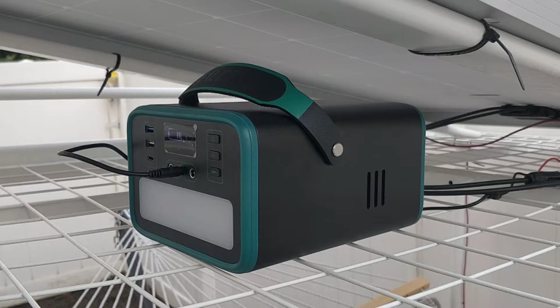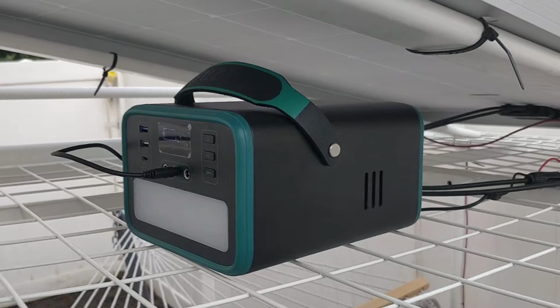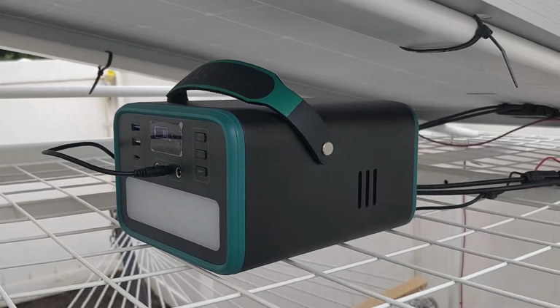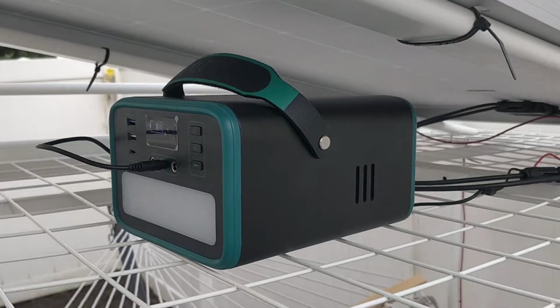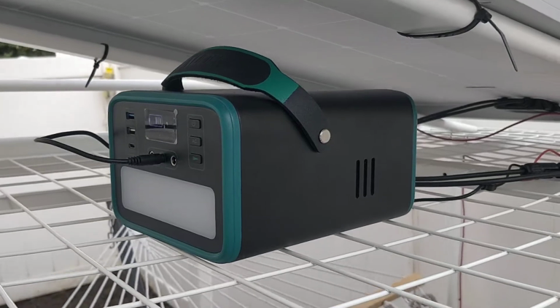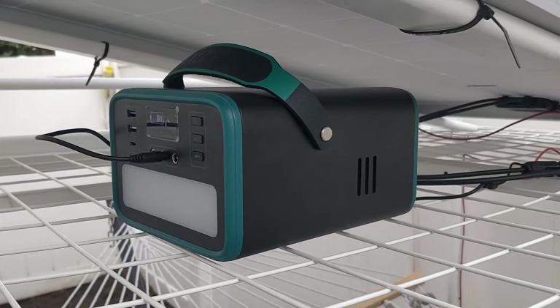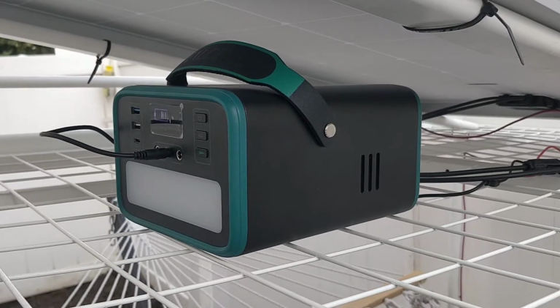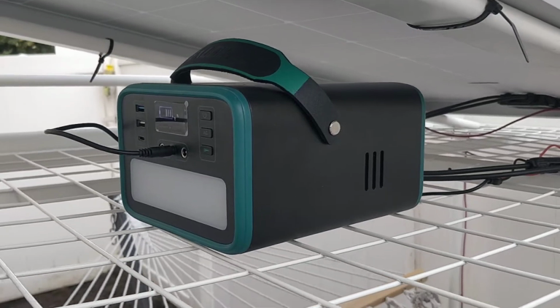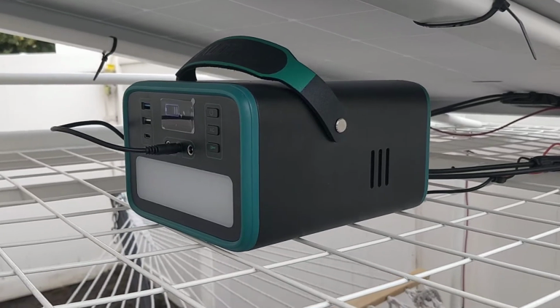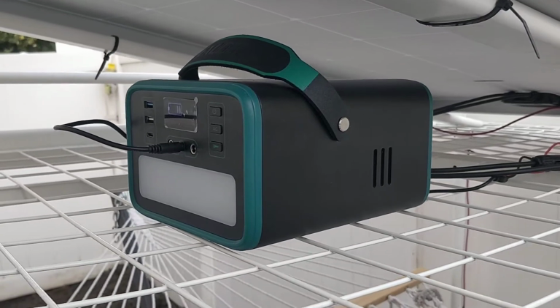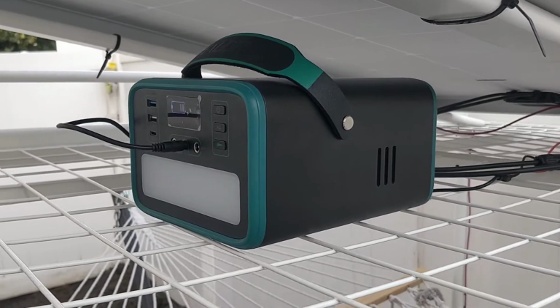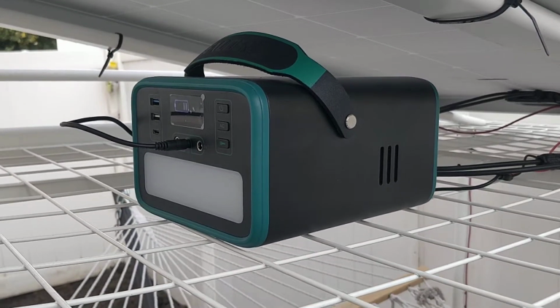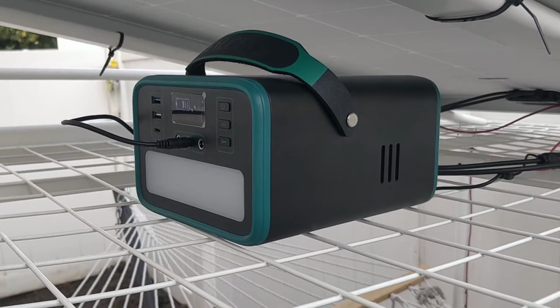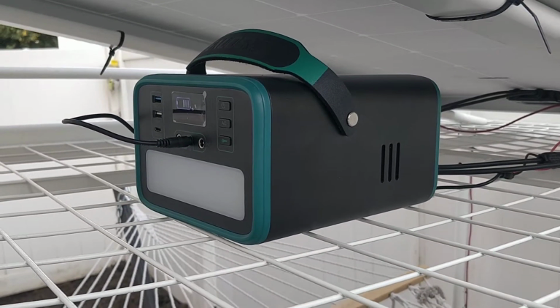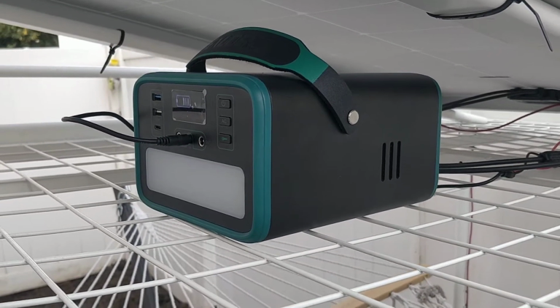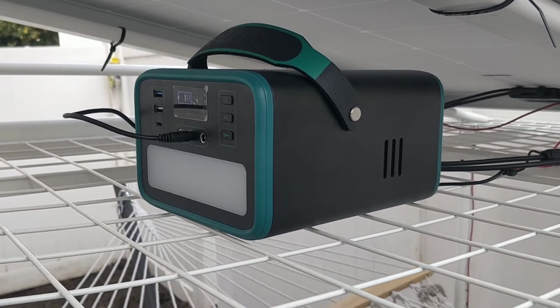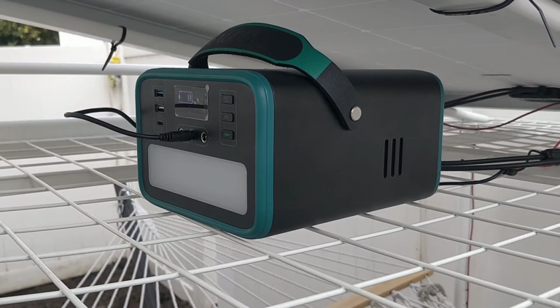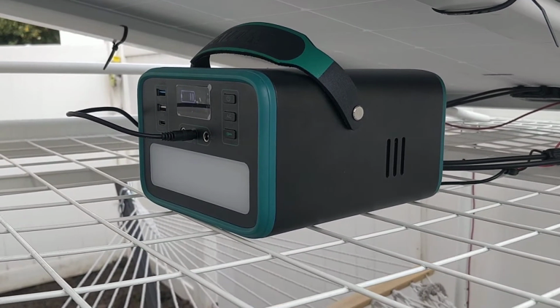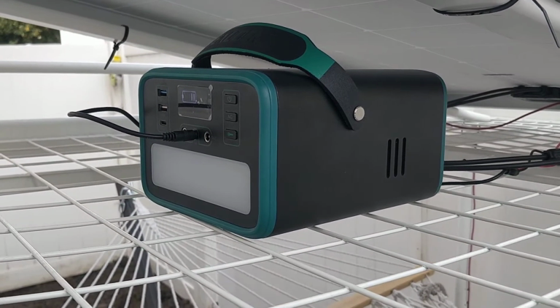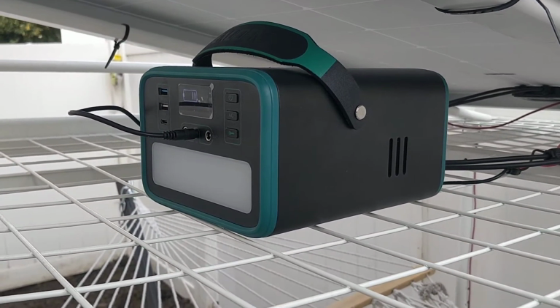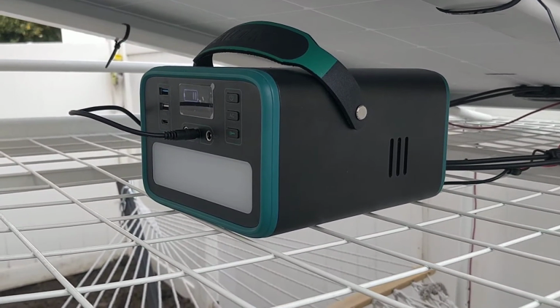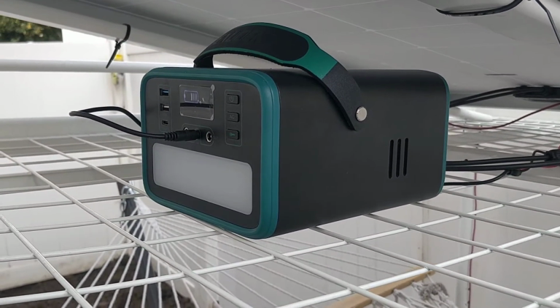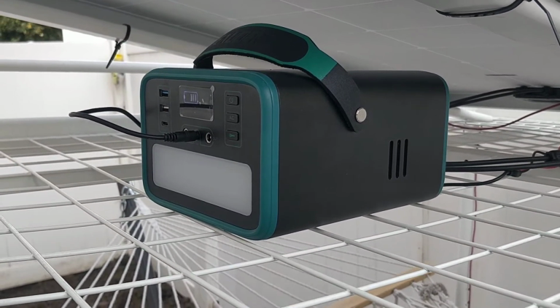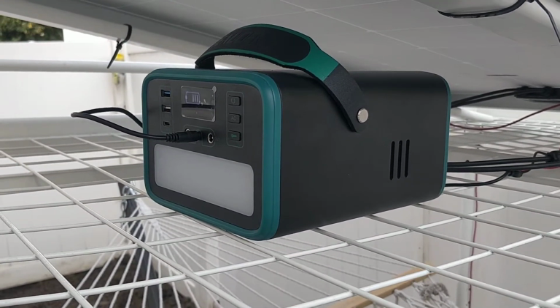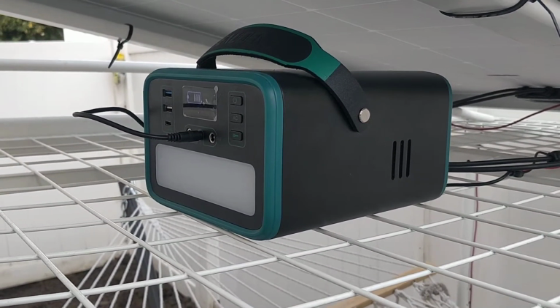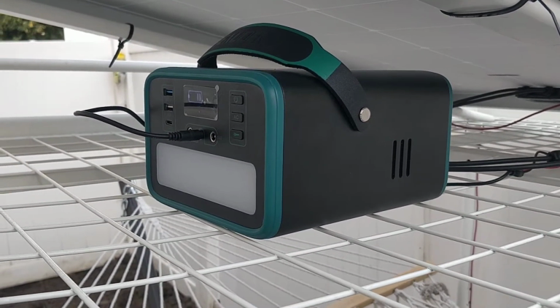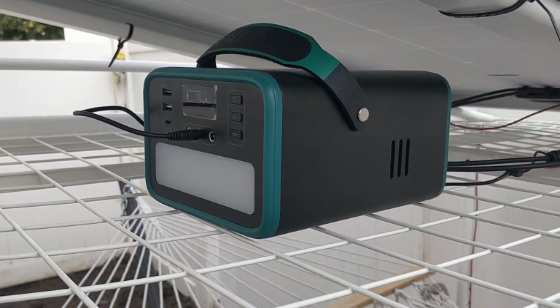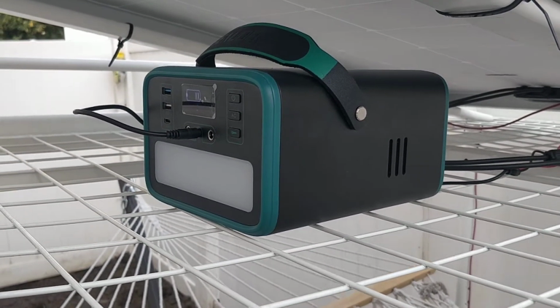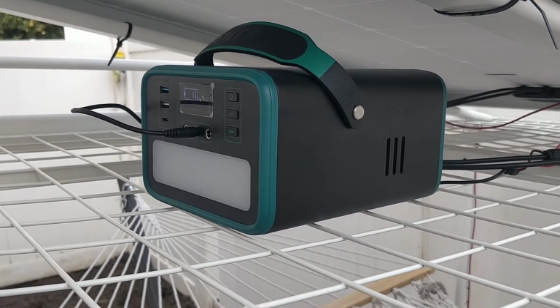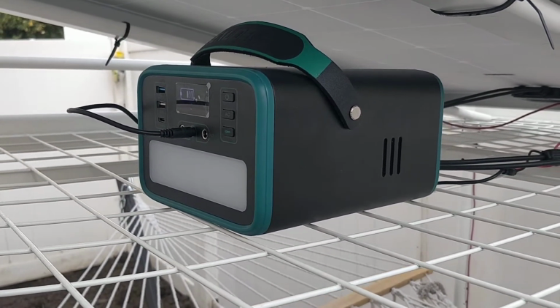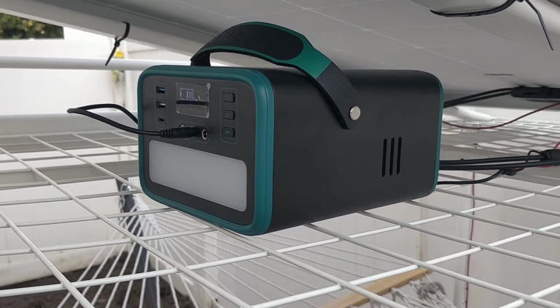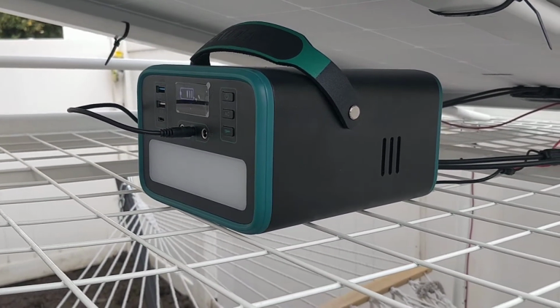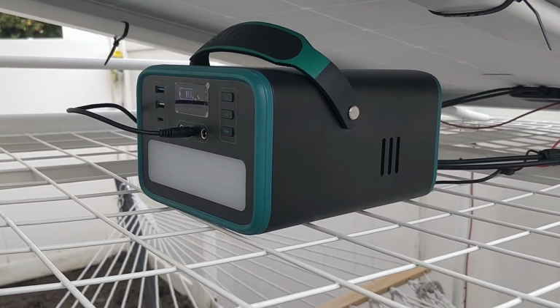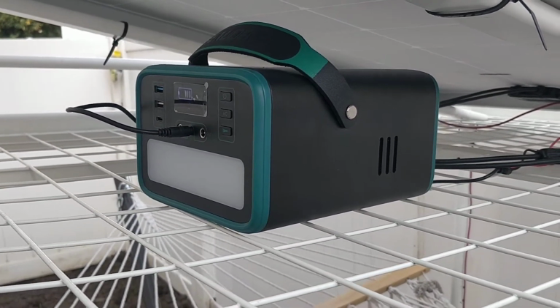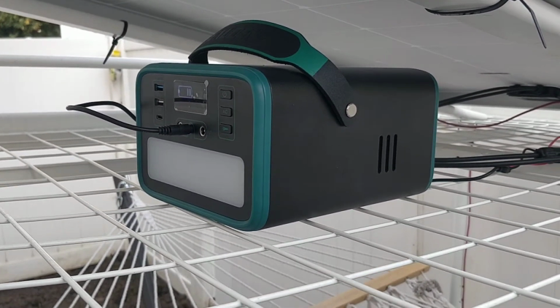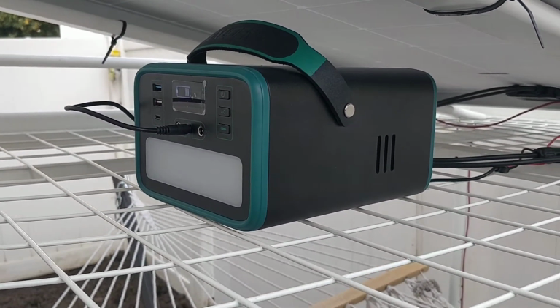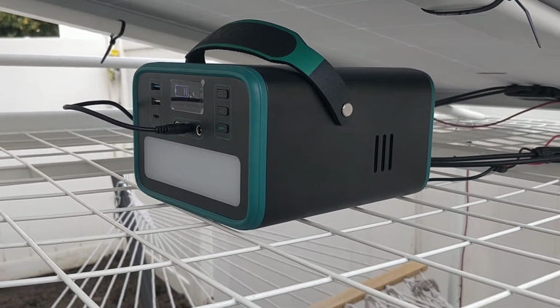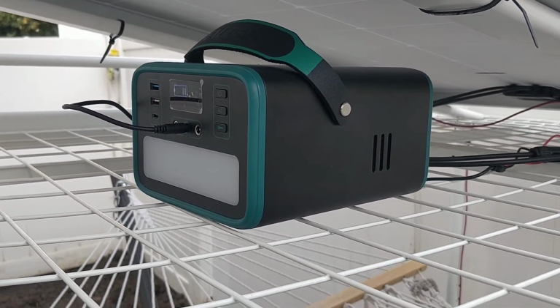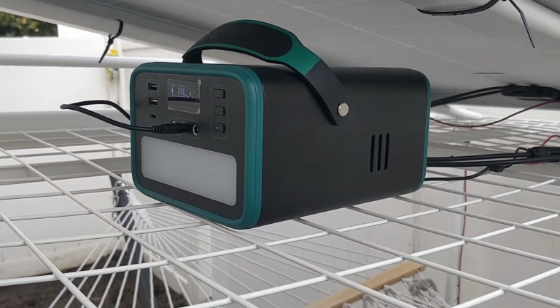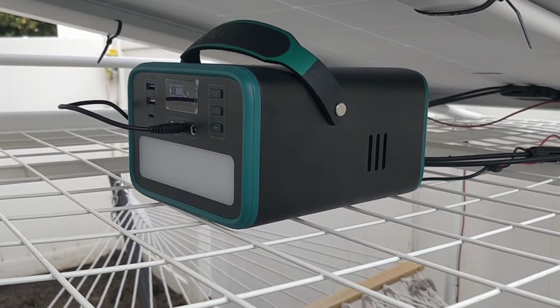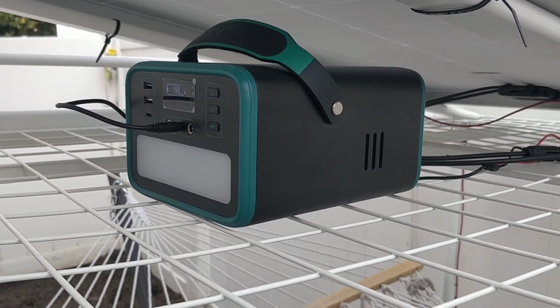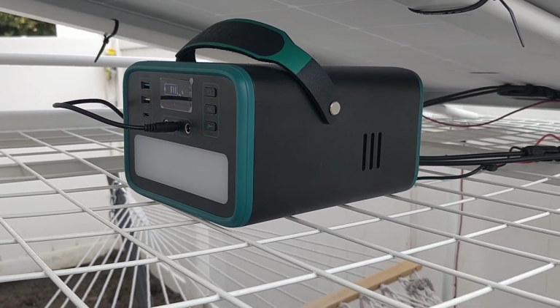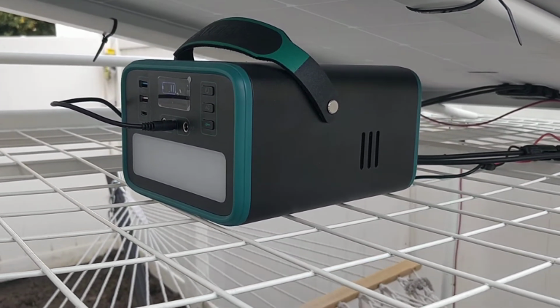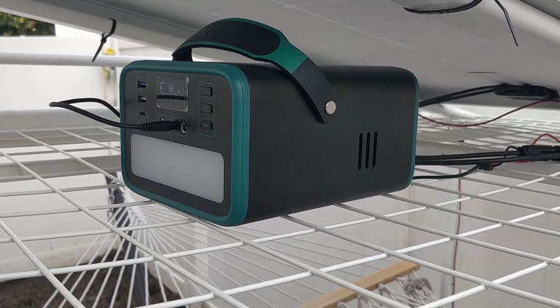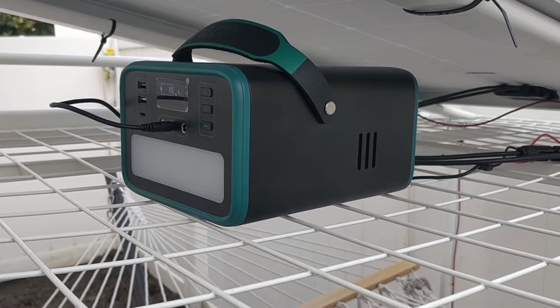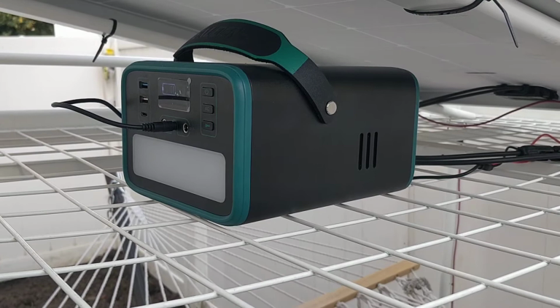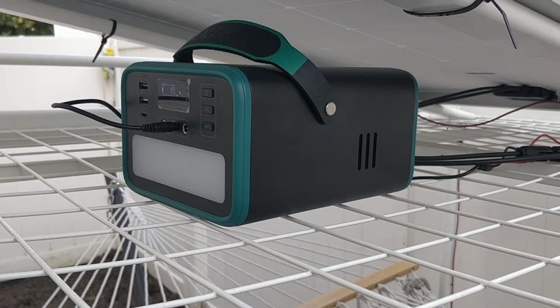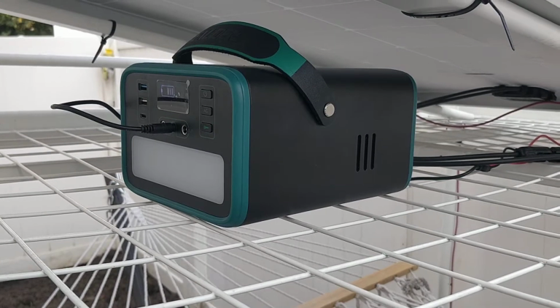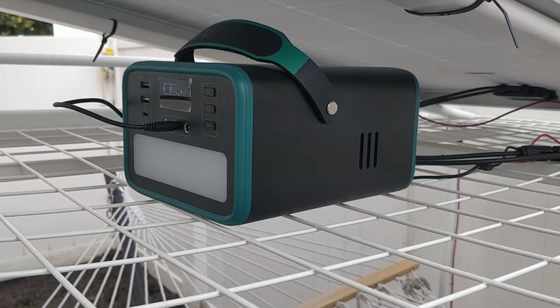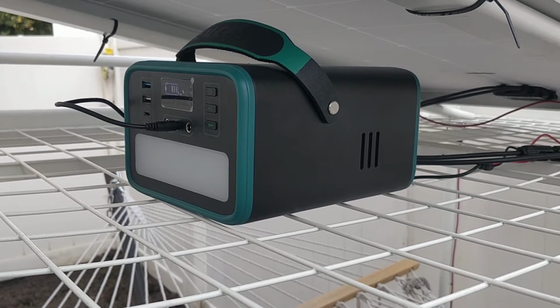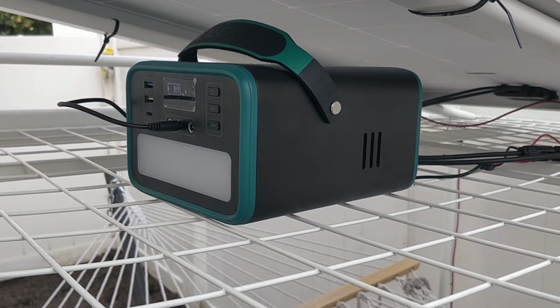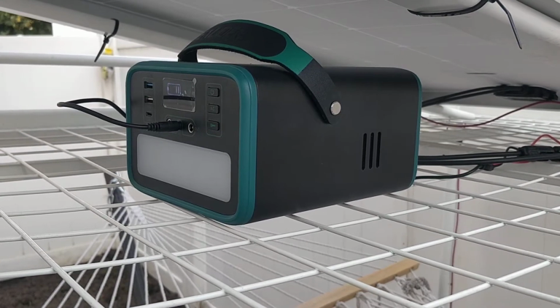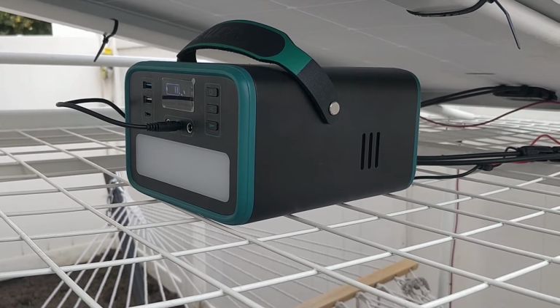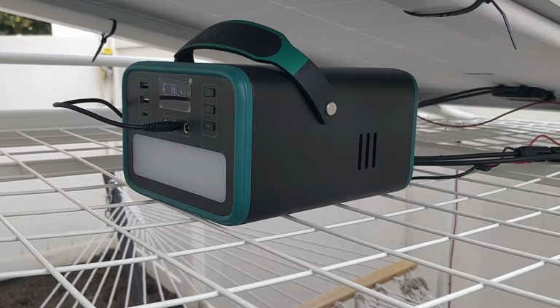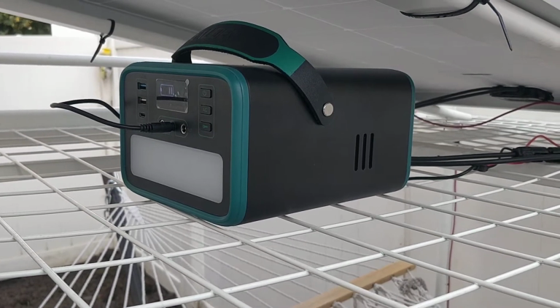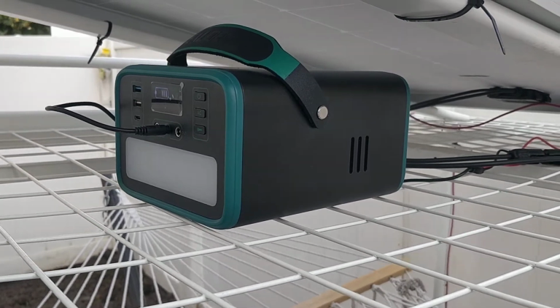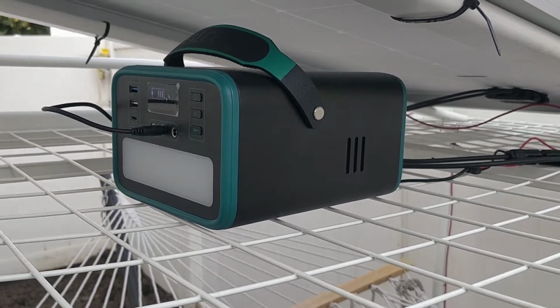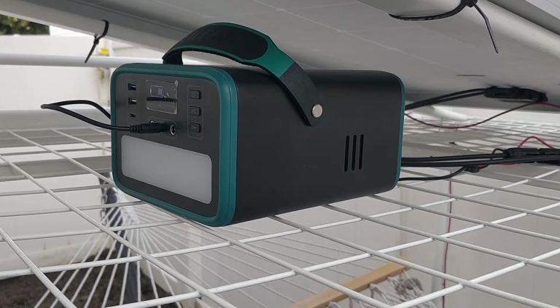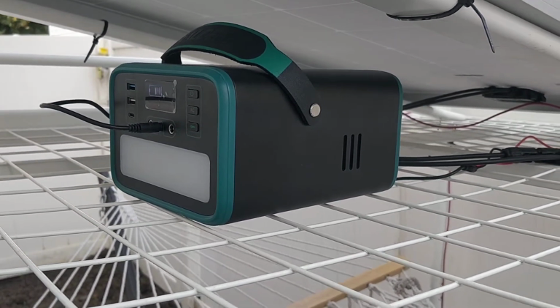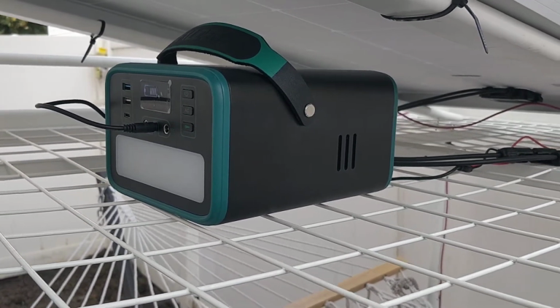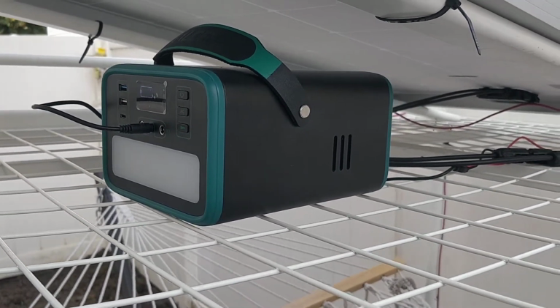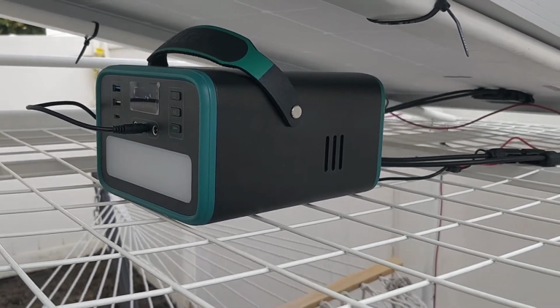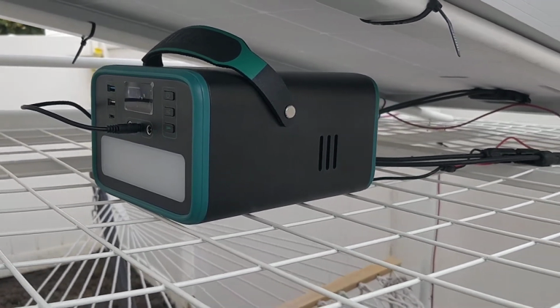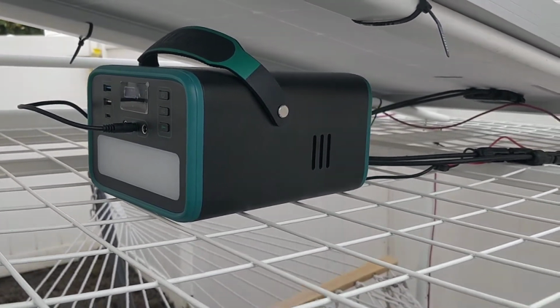We're going to take a look at my solar setup and how everything's connected.